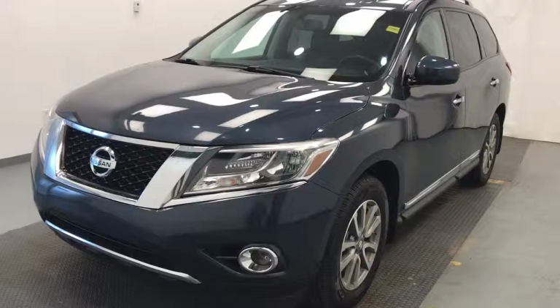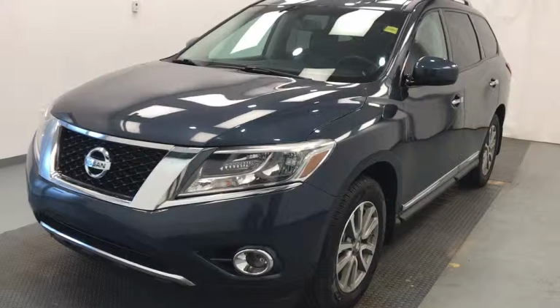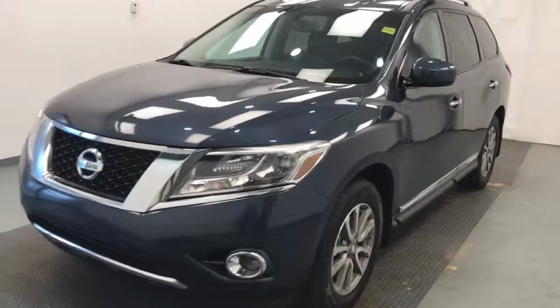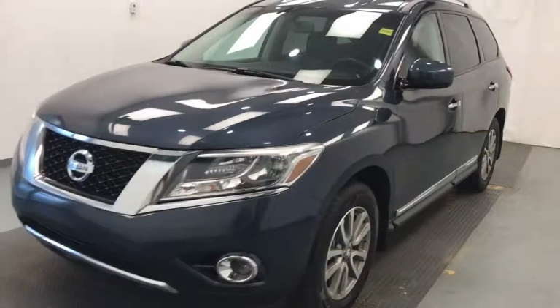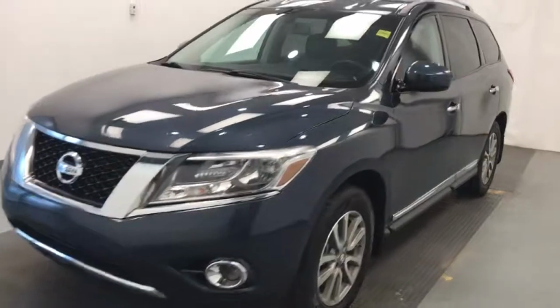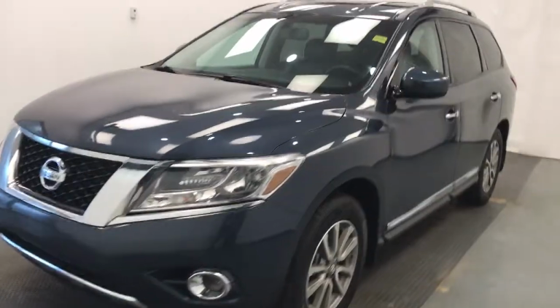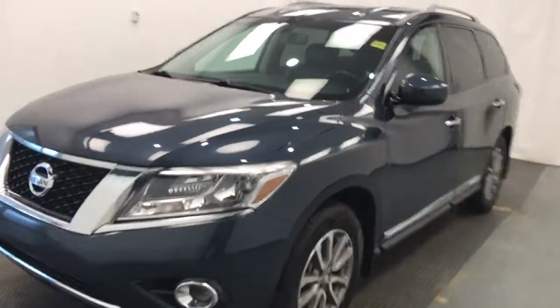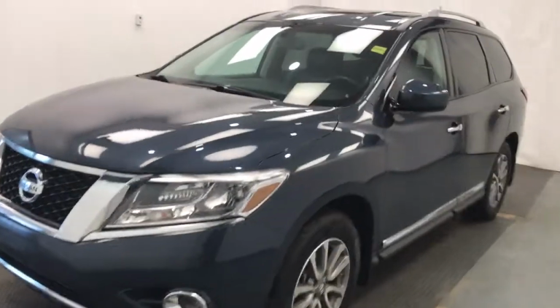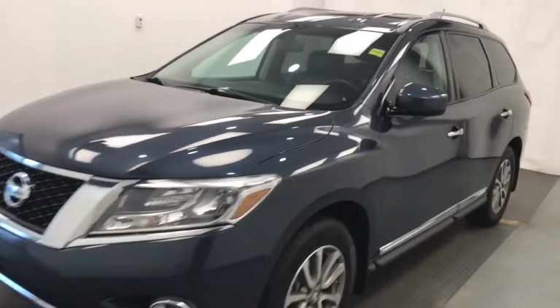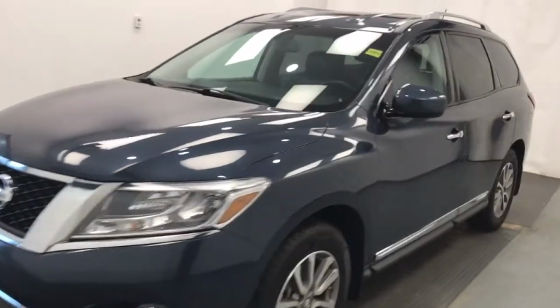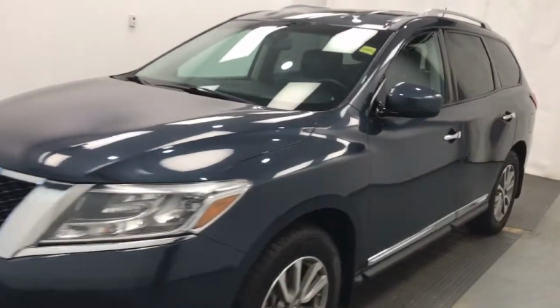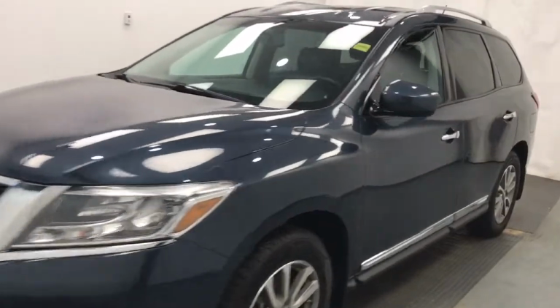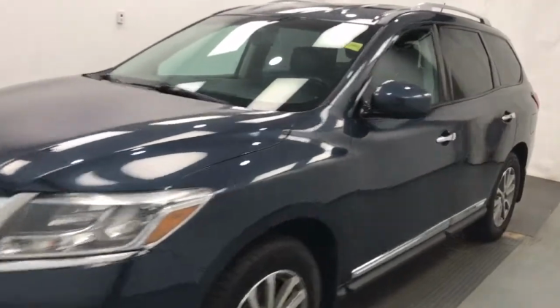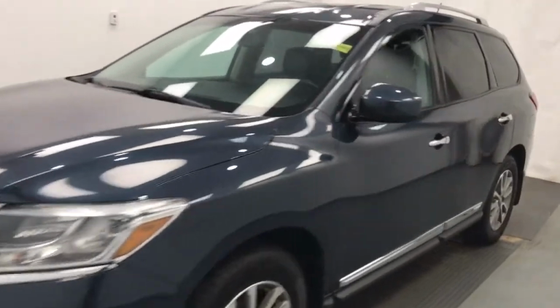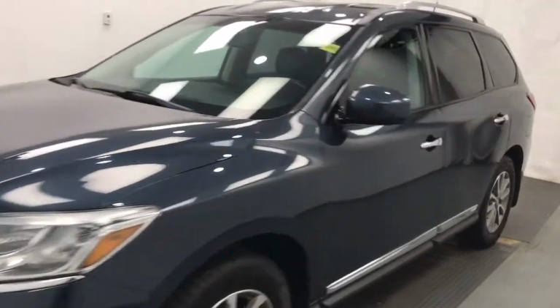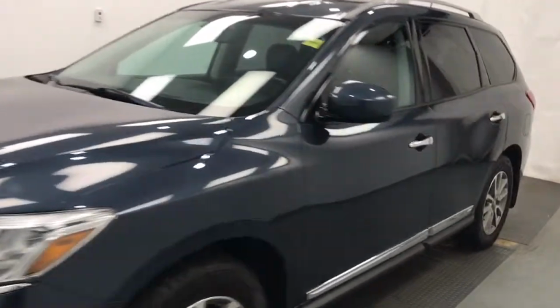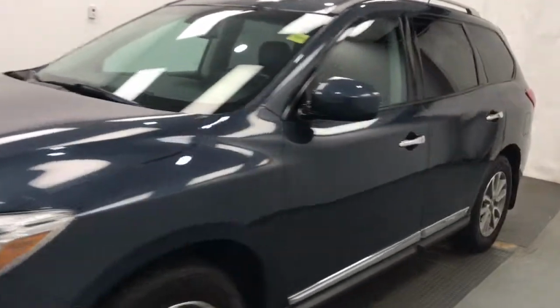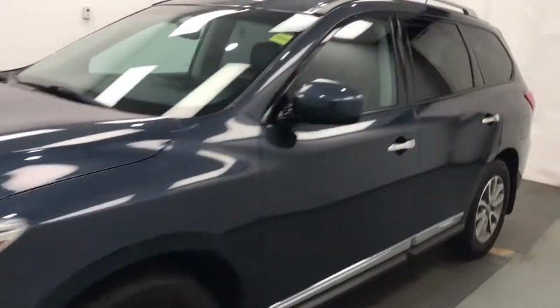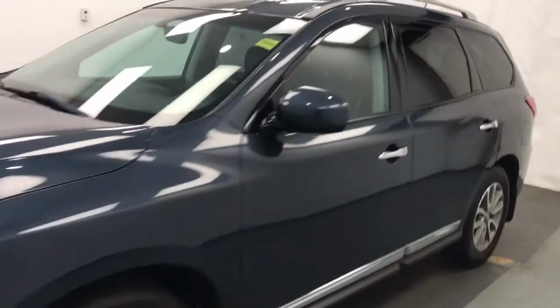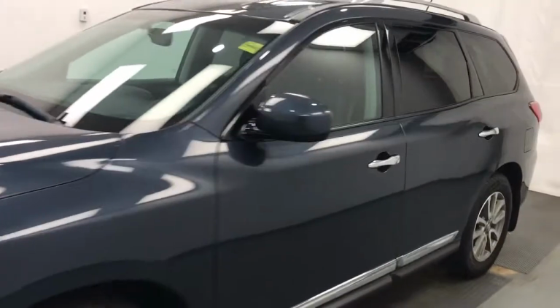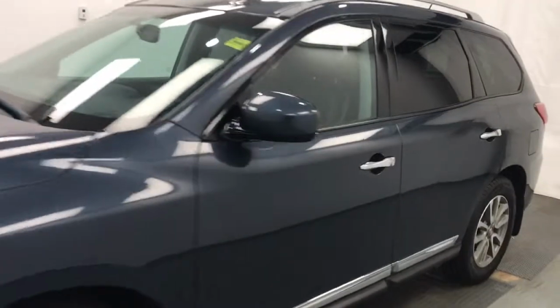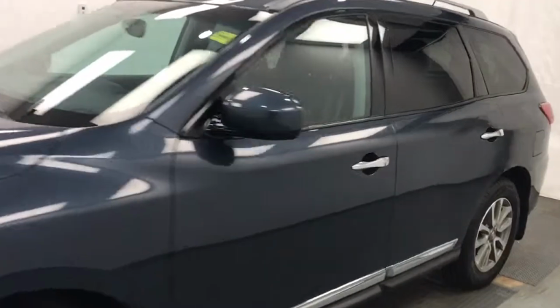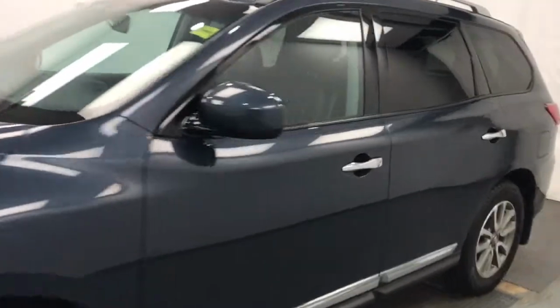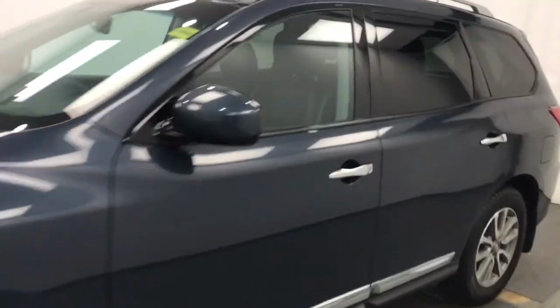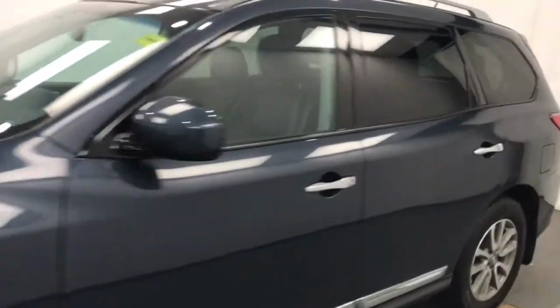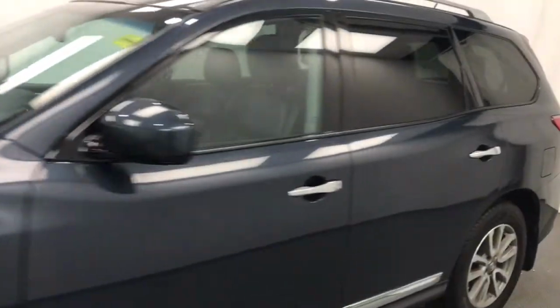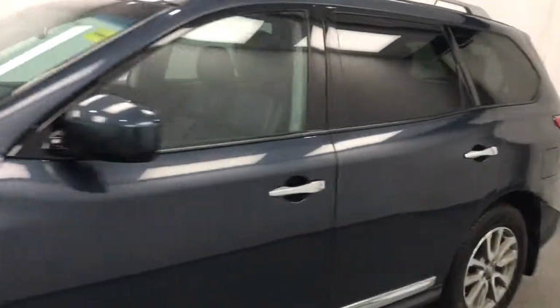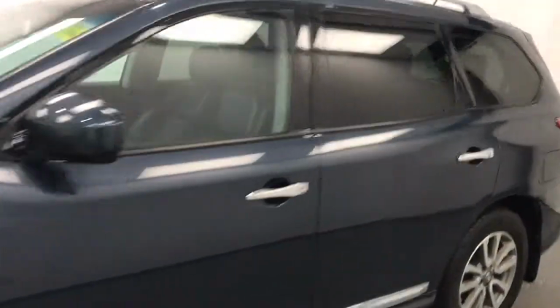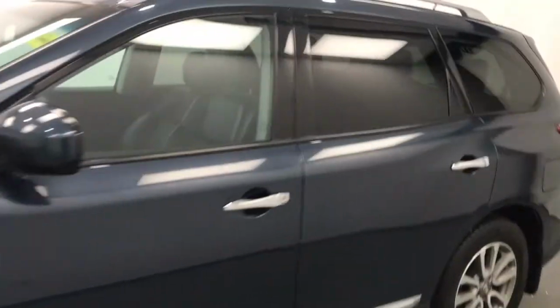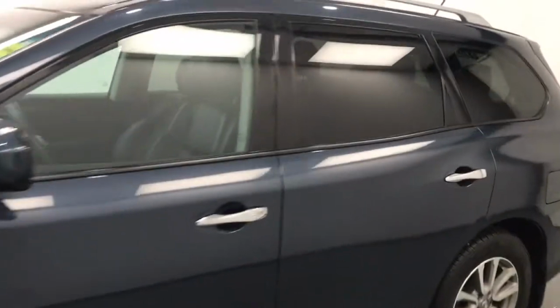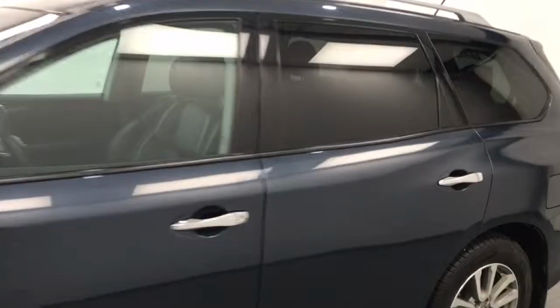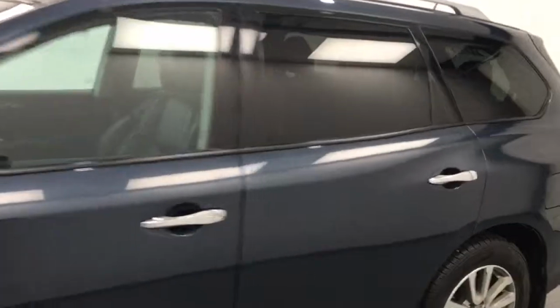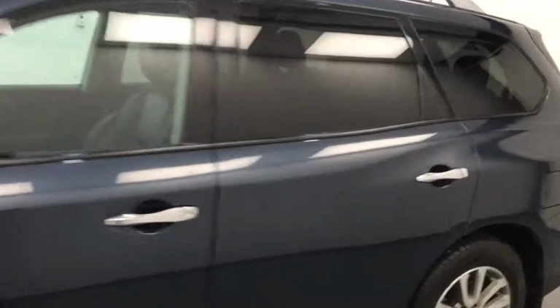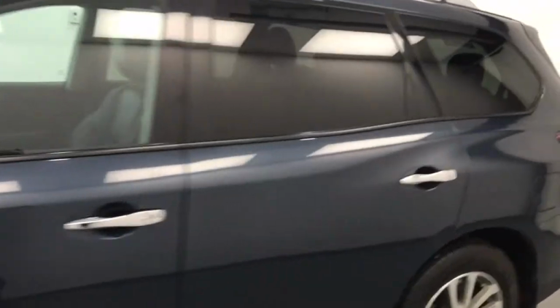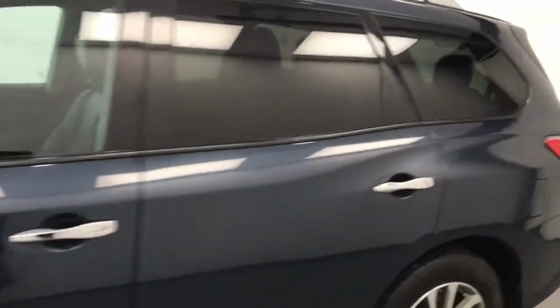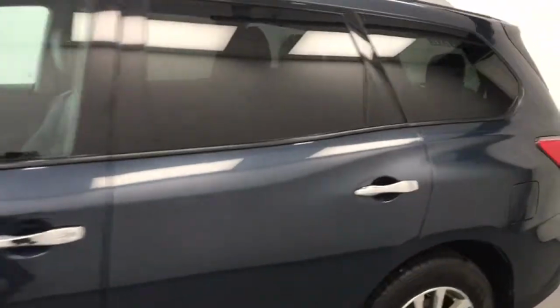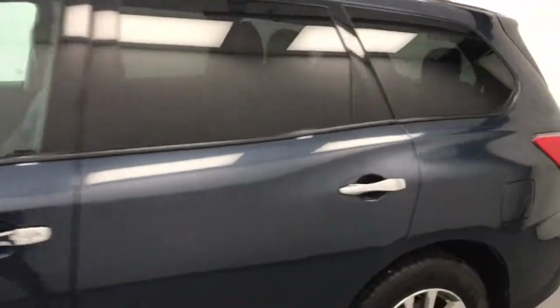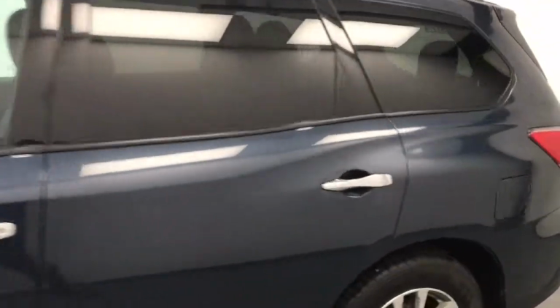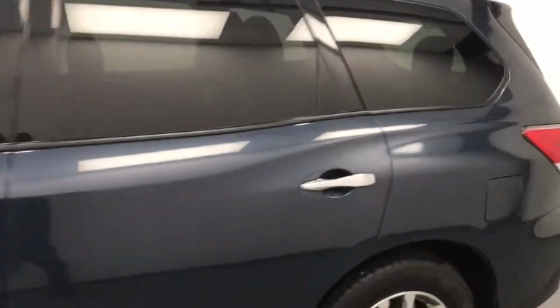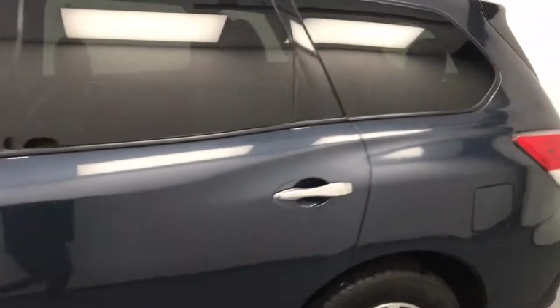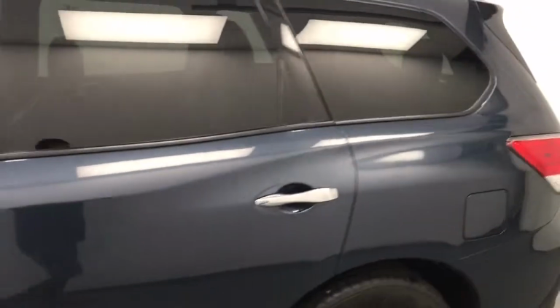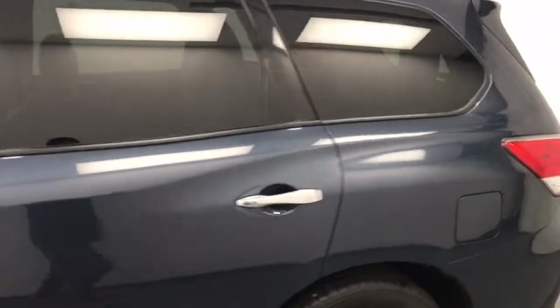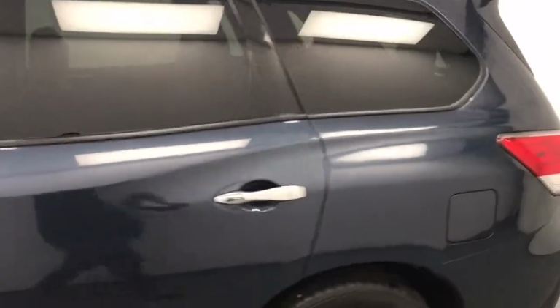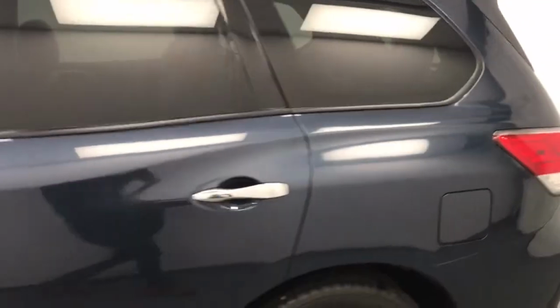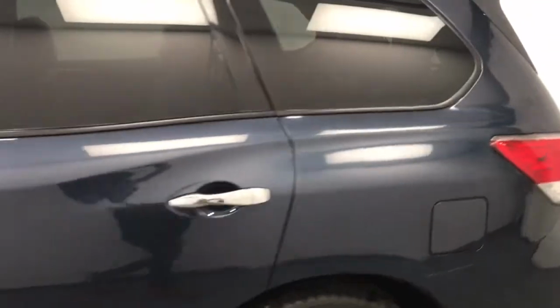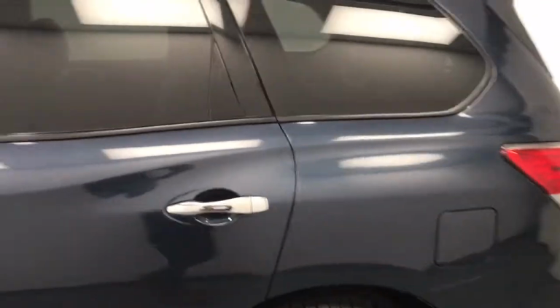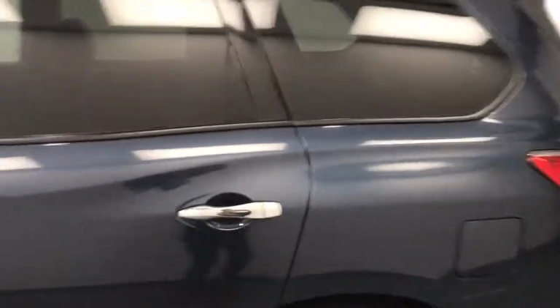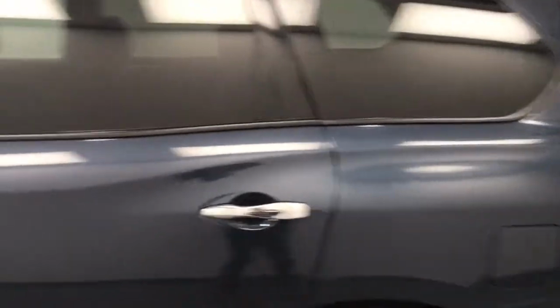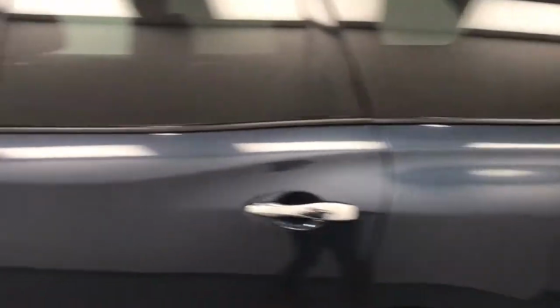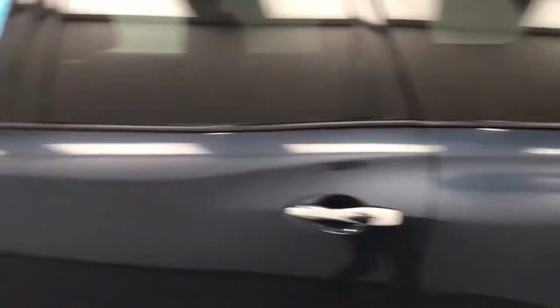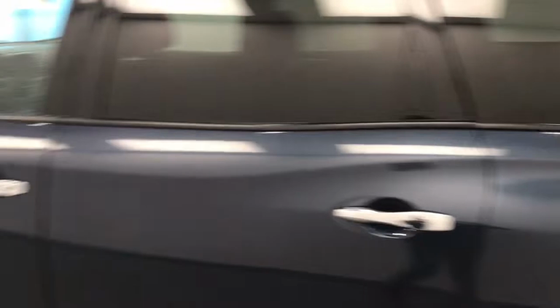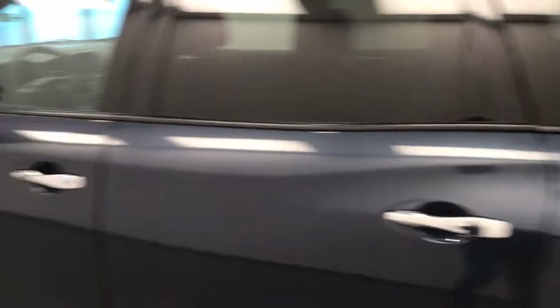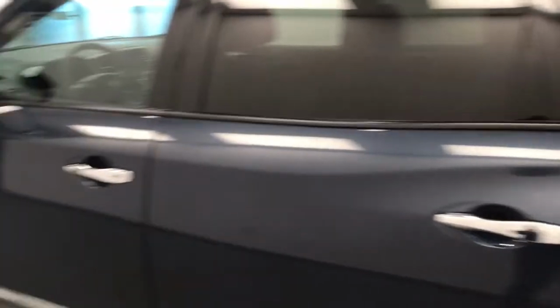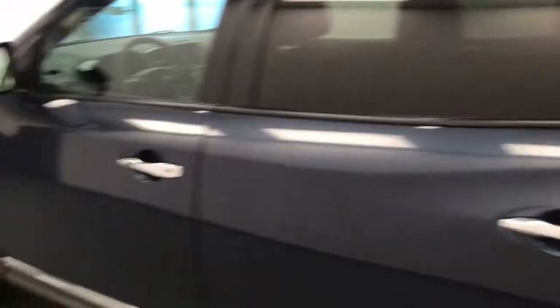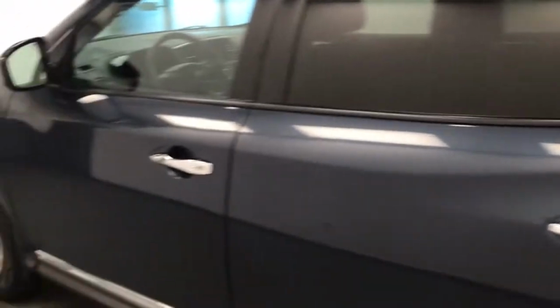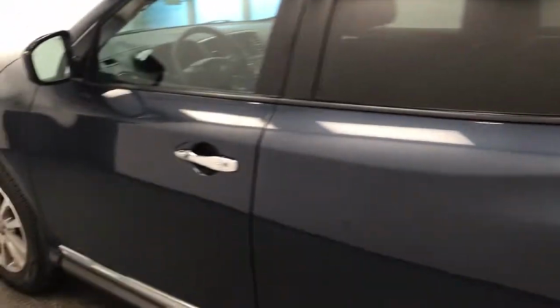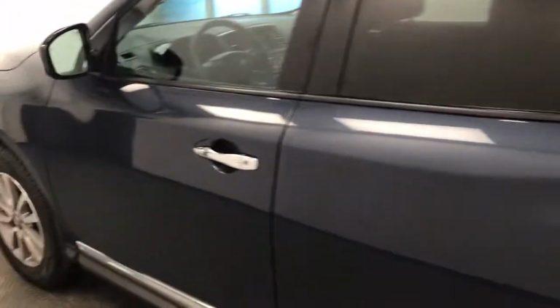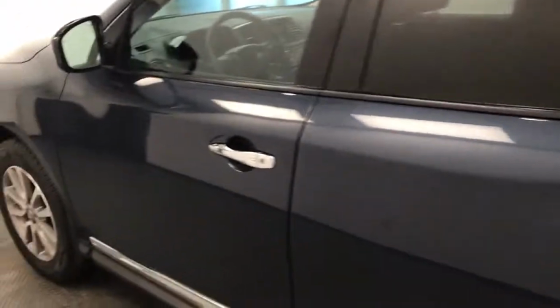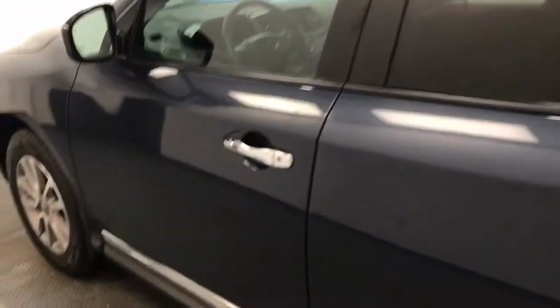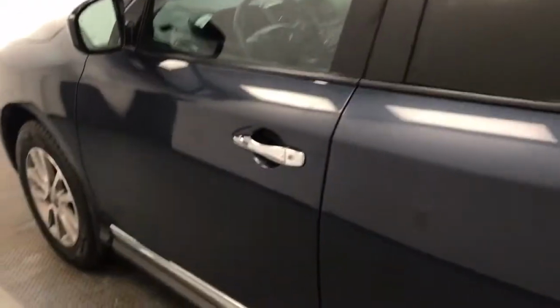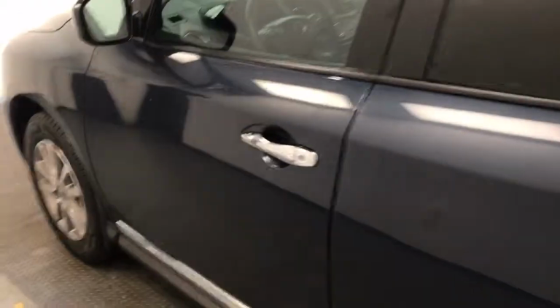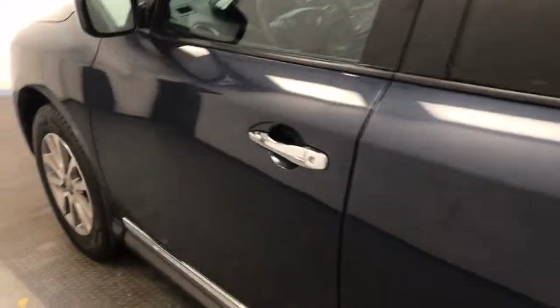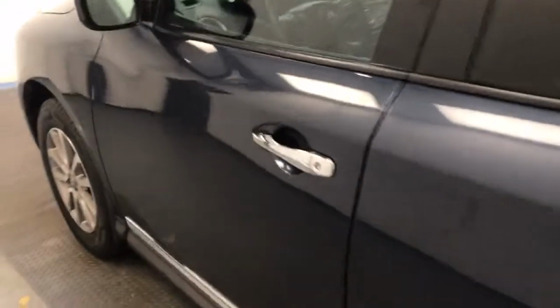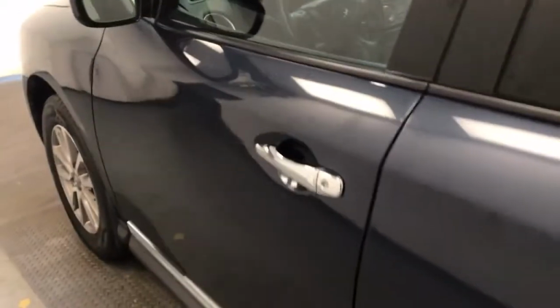Today we're viewing stock number 204082, a 2015 Nissan Pathfinder SL. Our exterior color is blue.